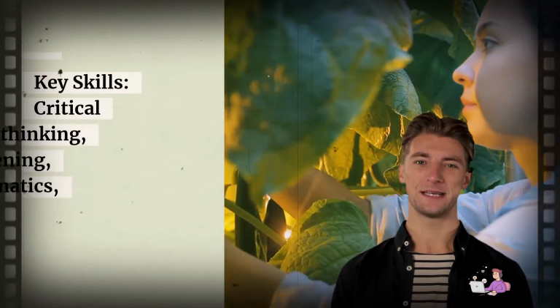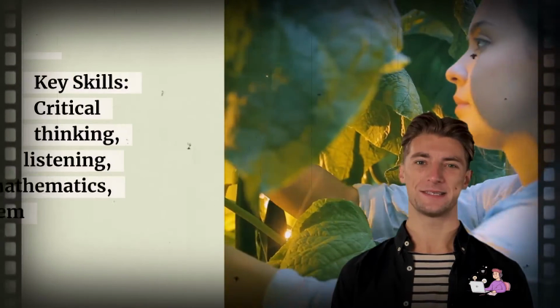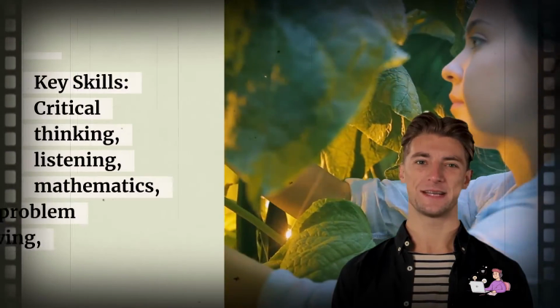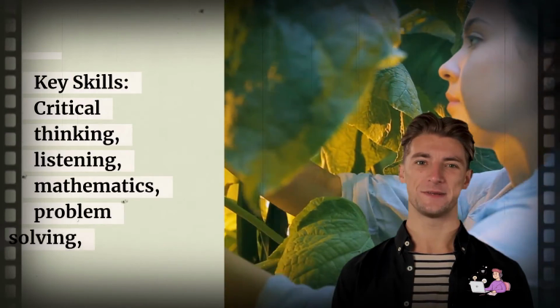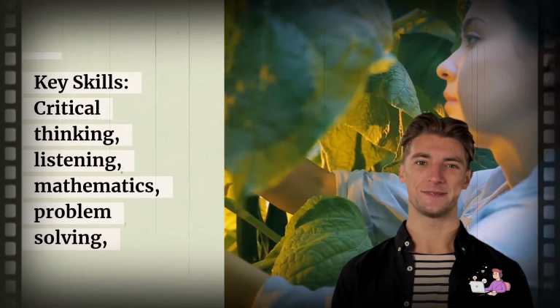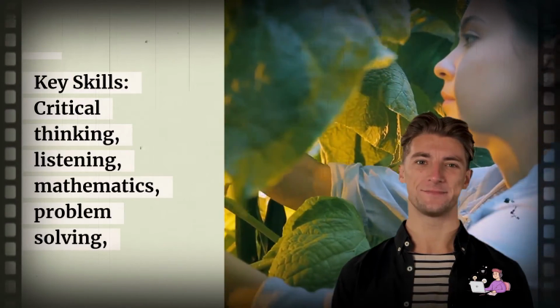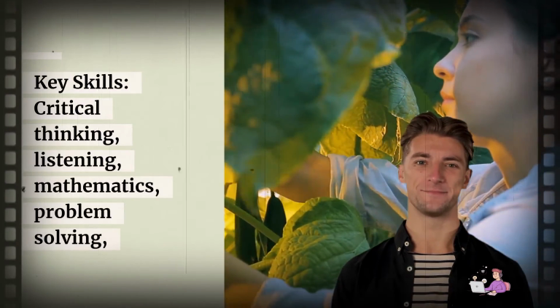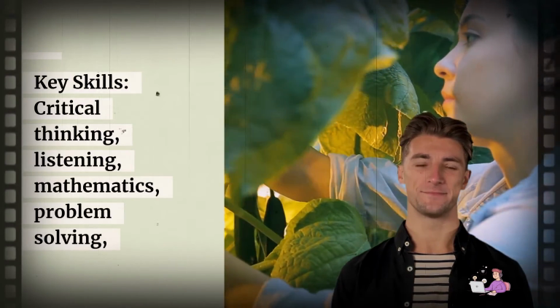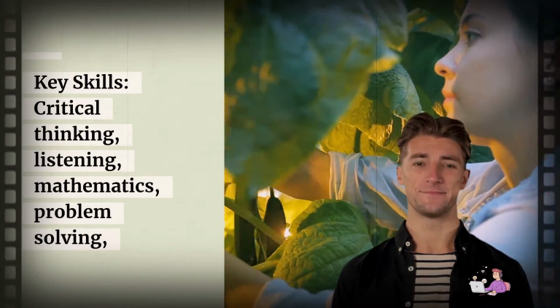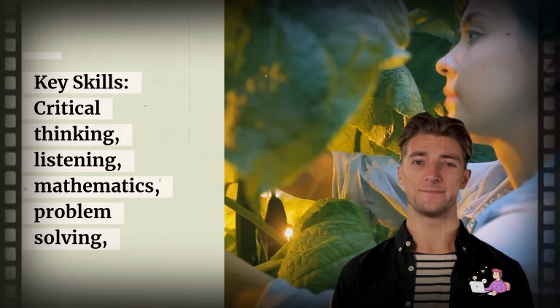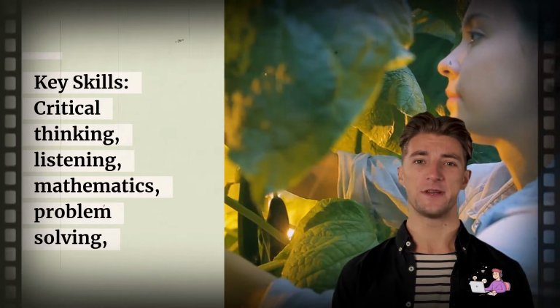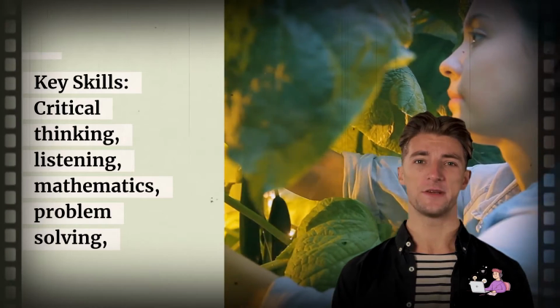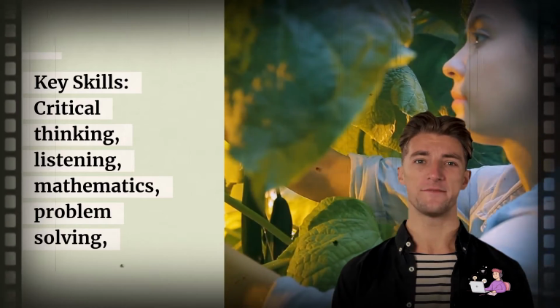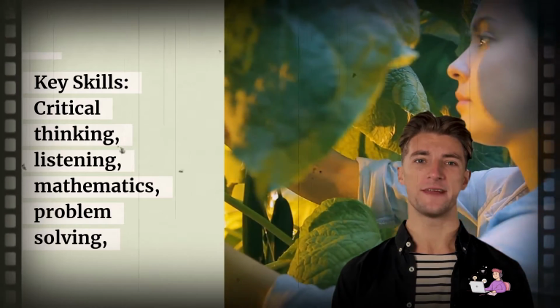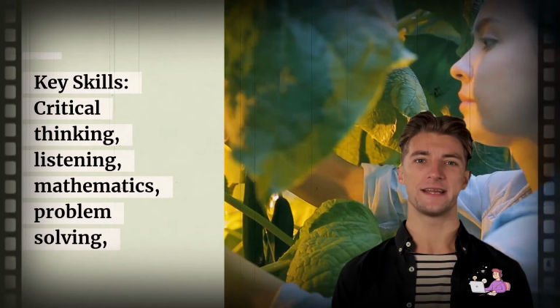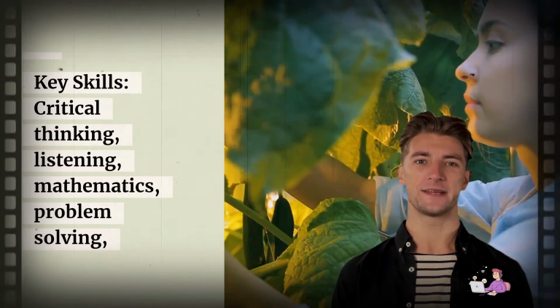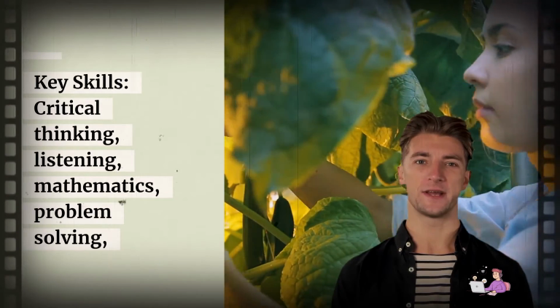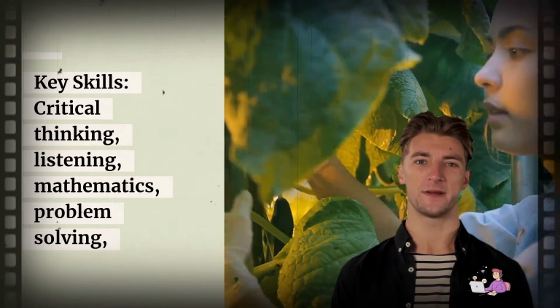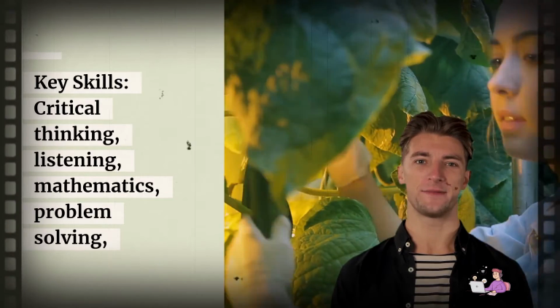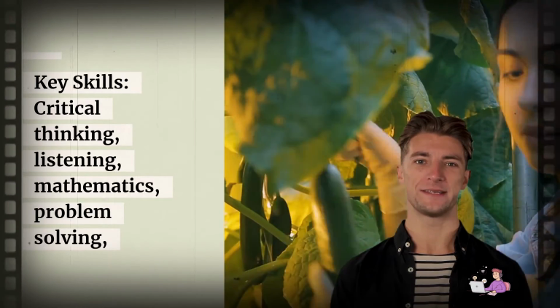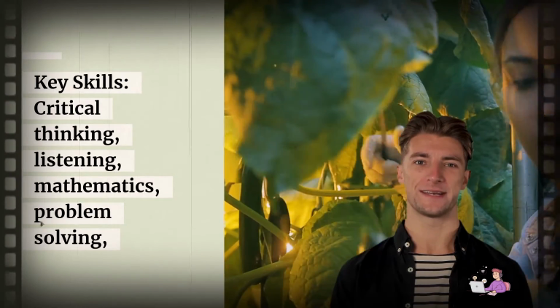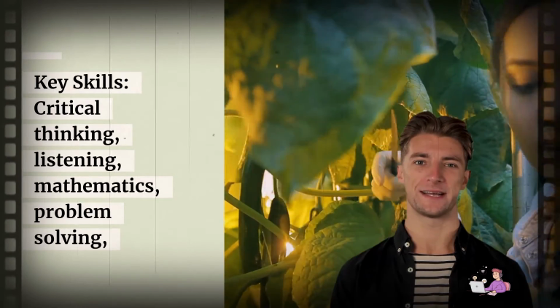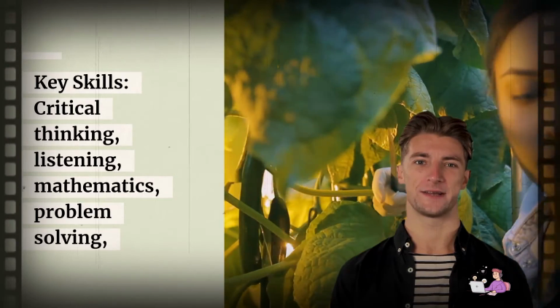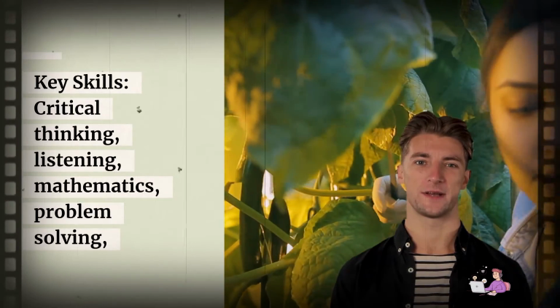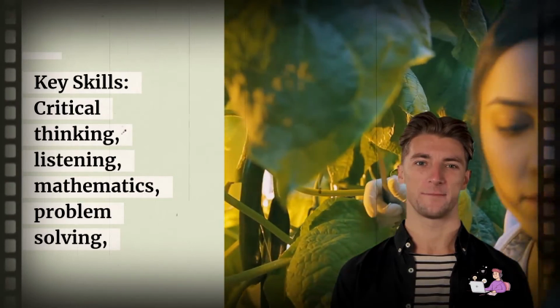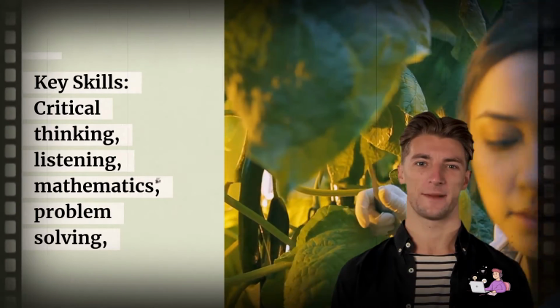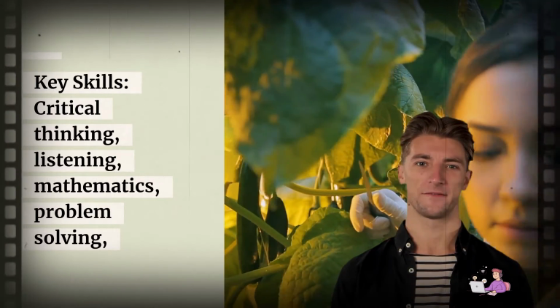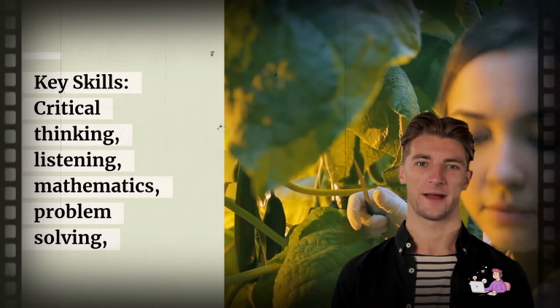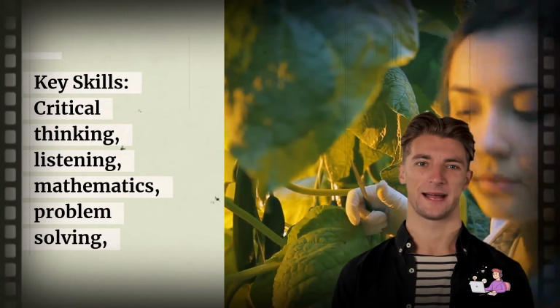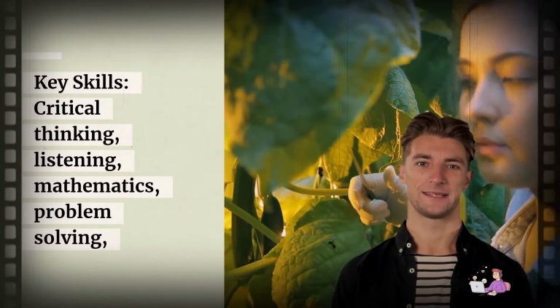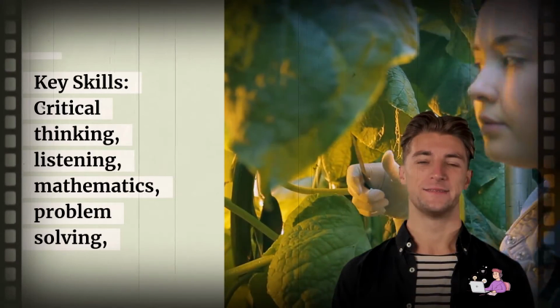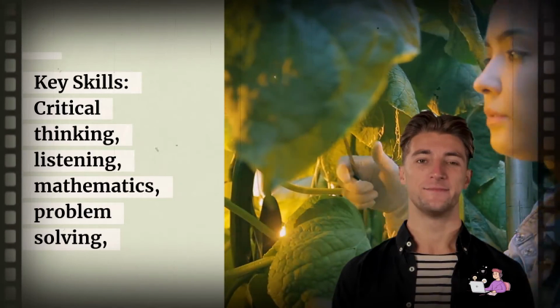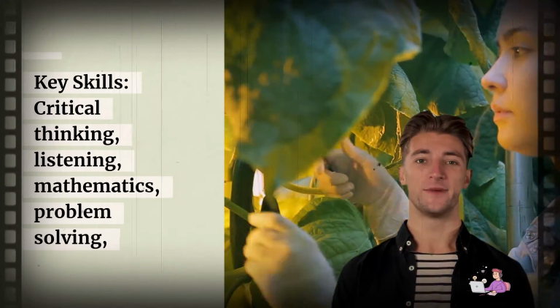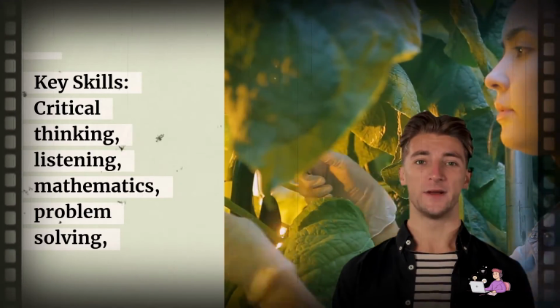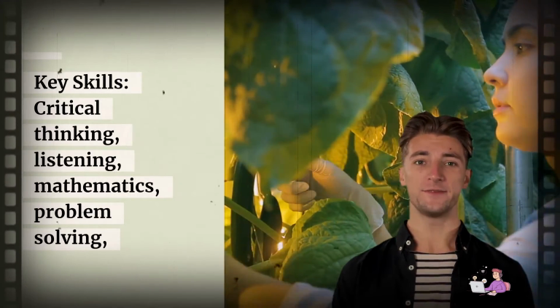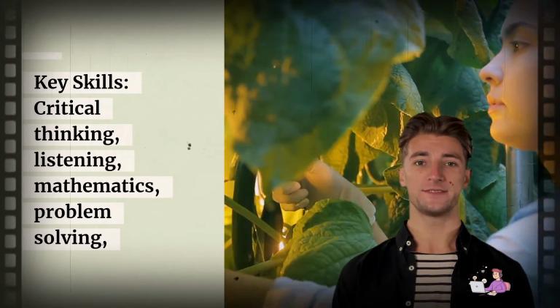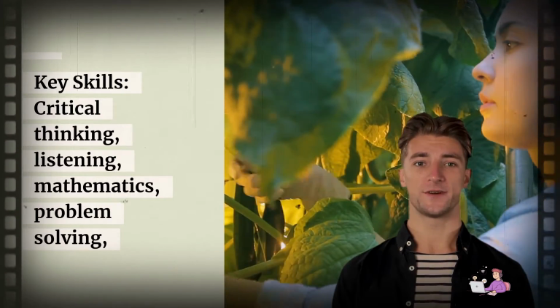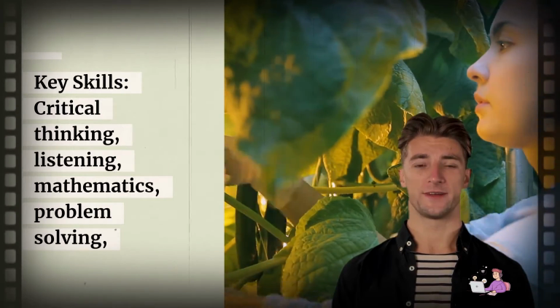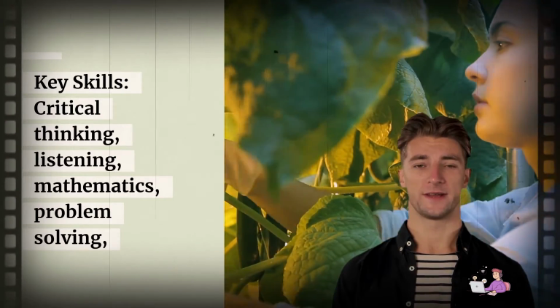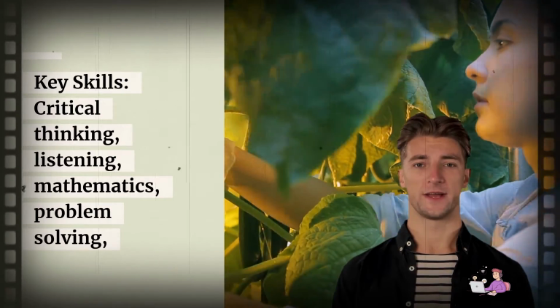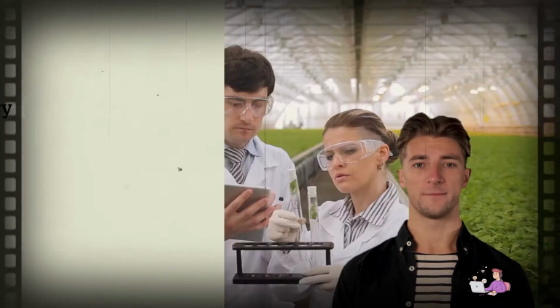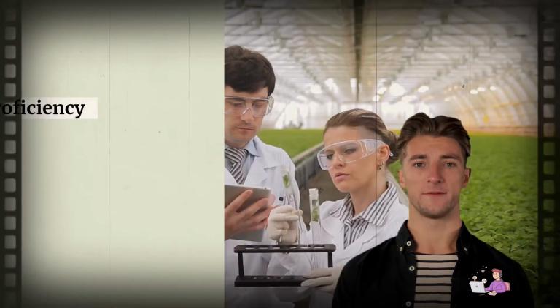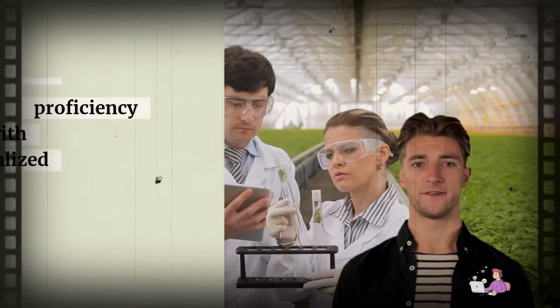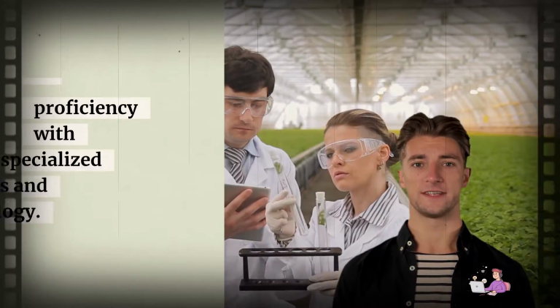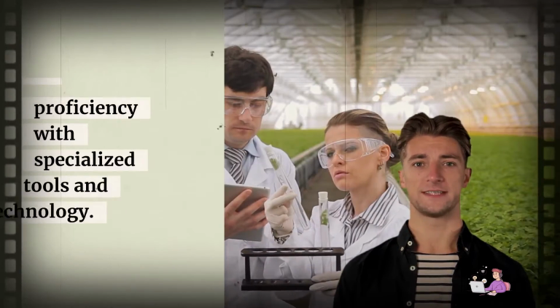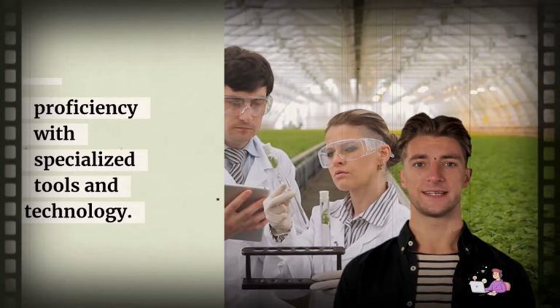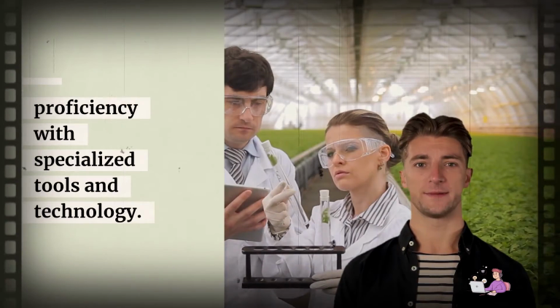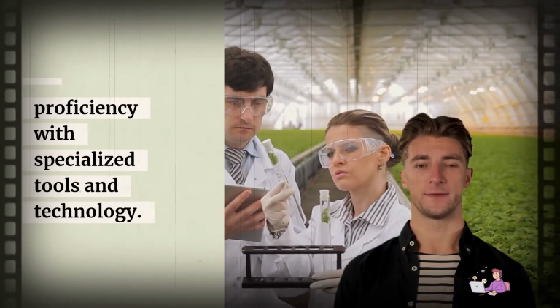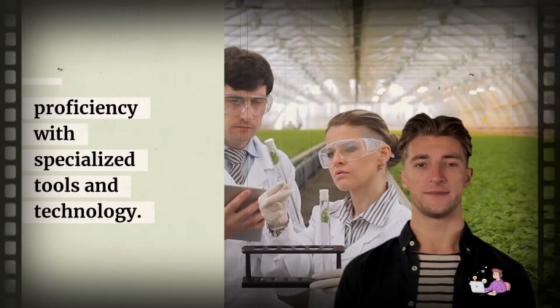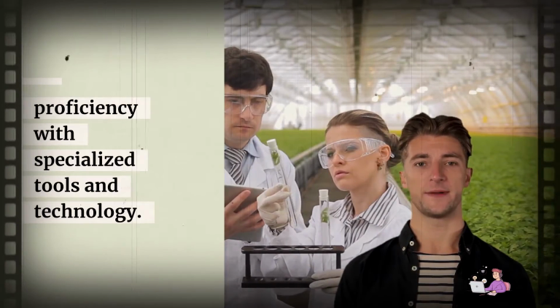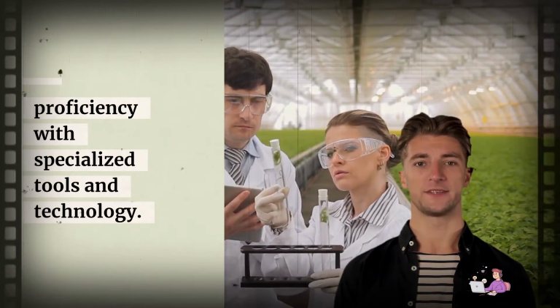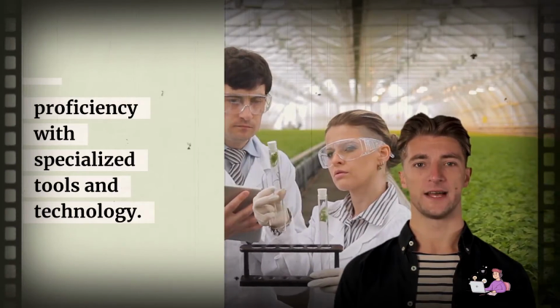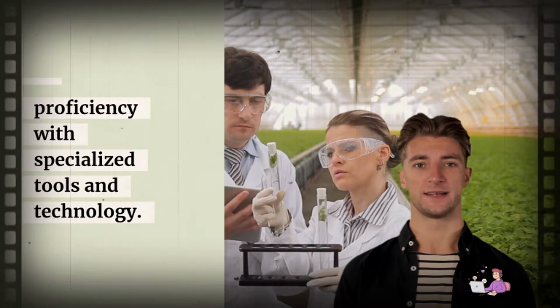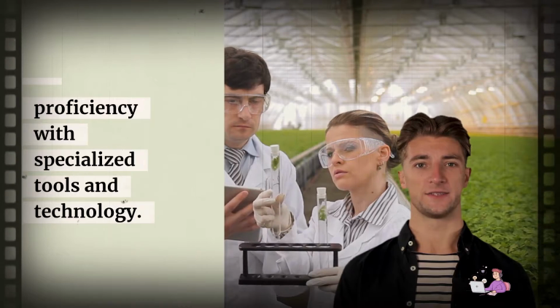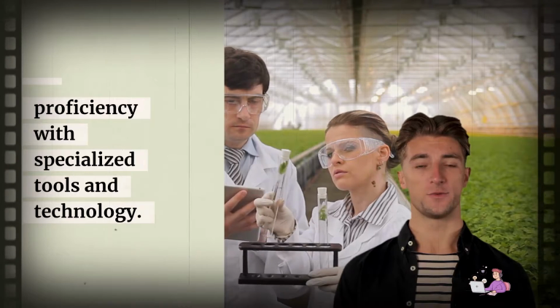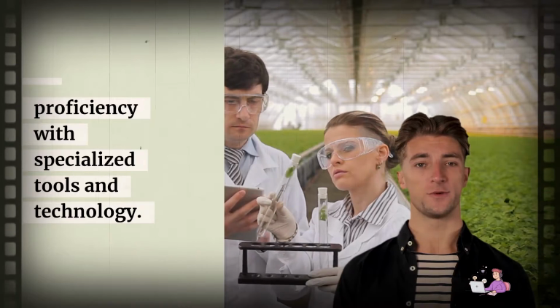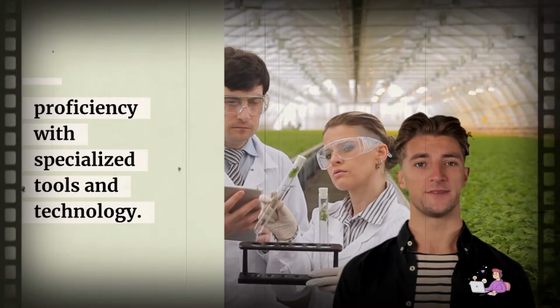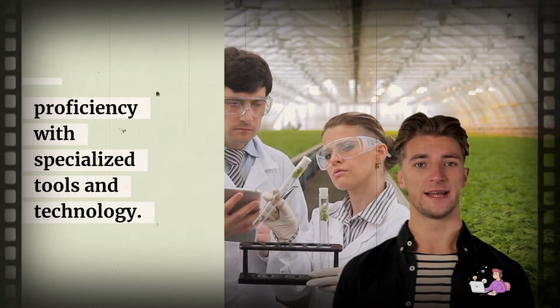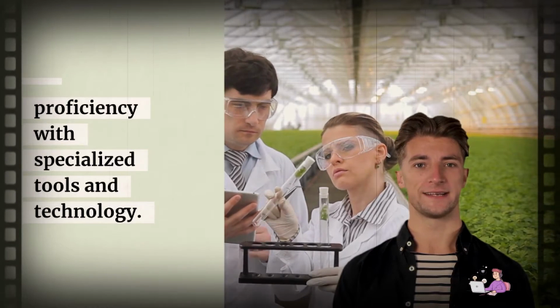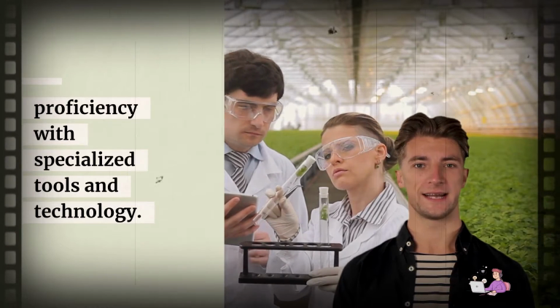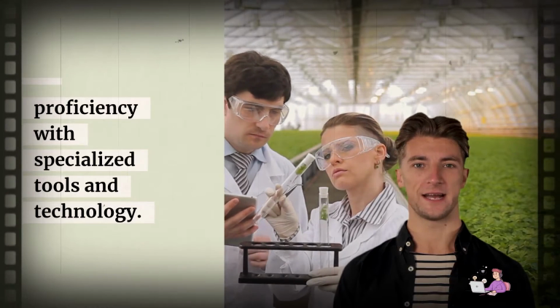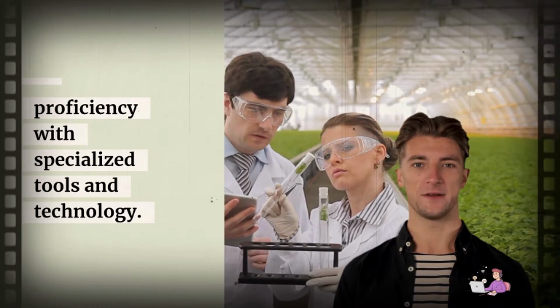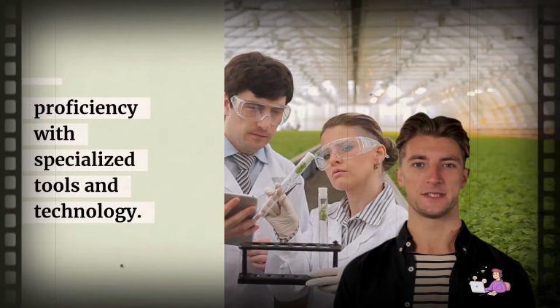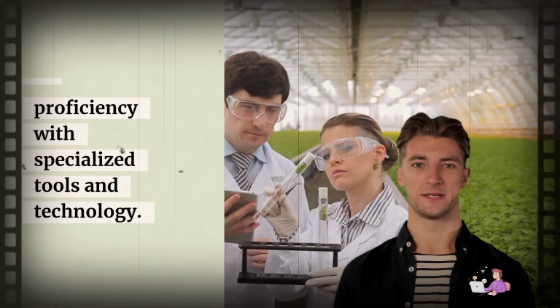Key skills: critical thinking, listening, mathematics, problem solving, and proficiency with specialized tools and technology.